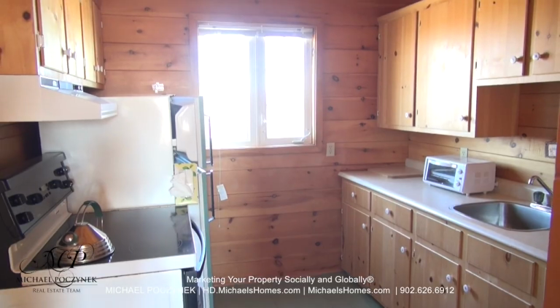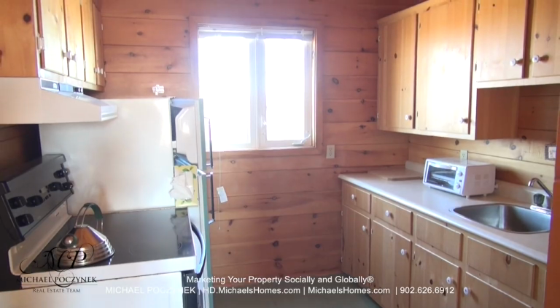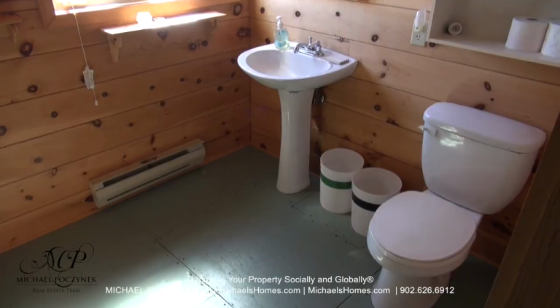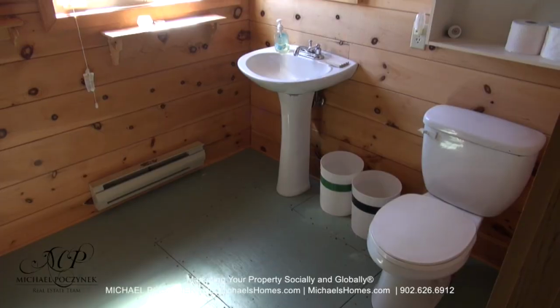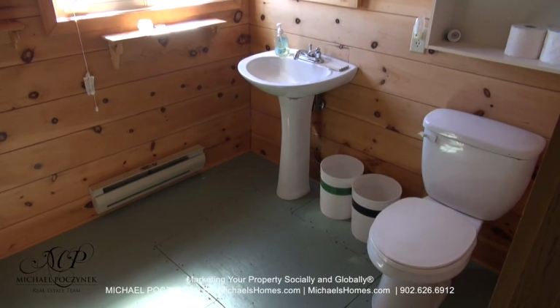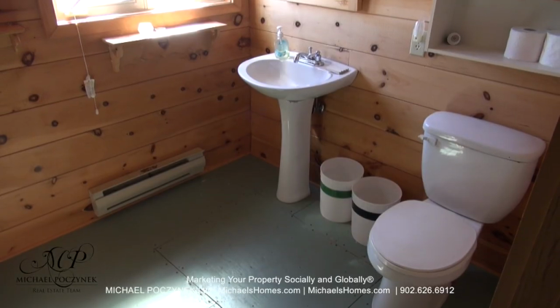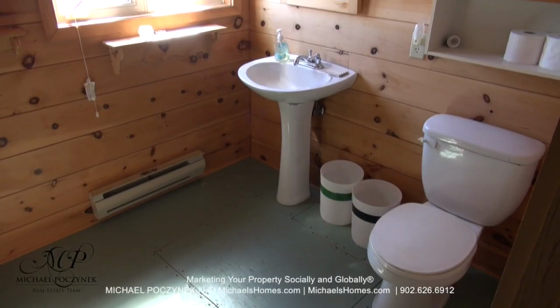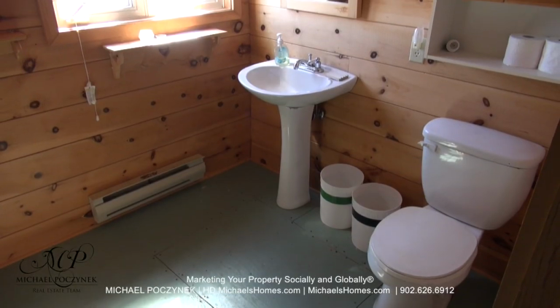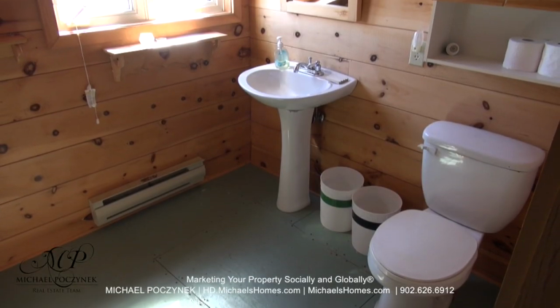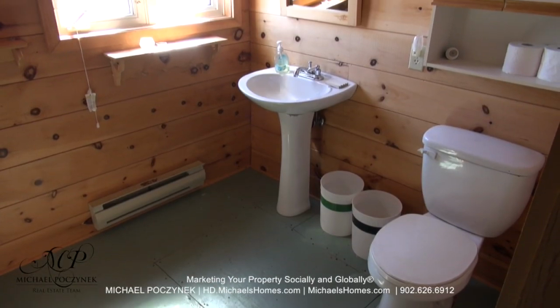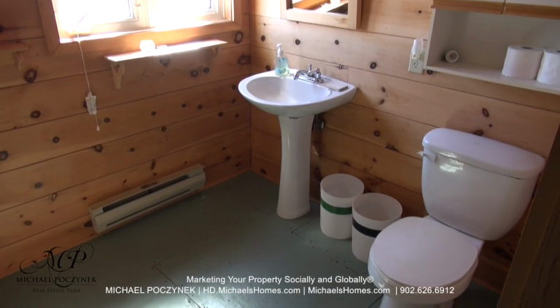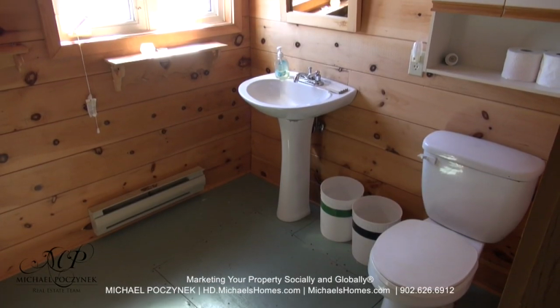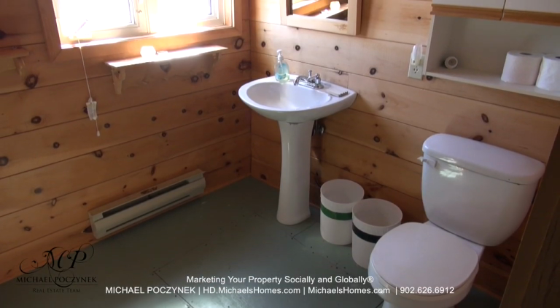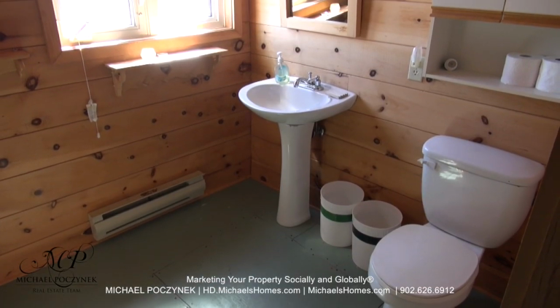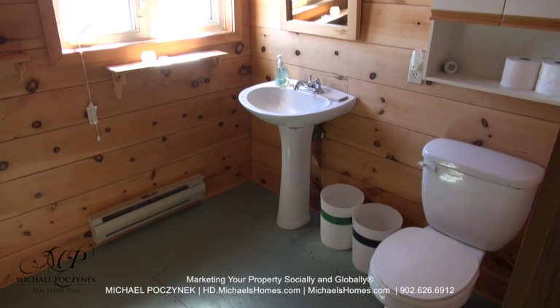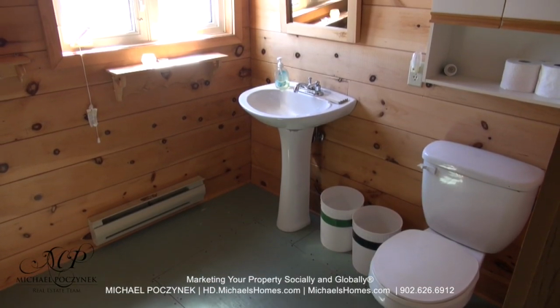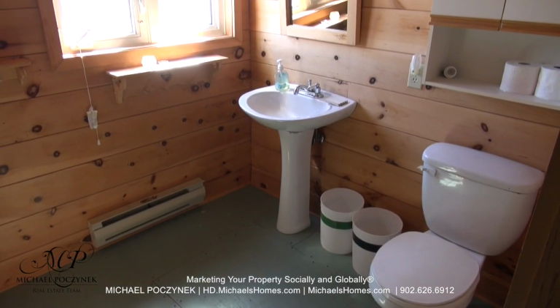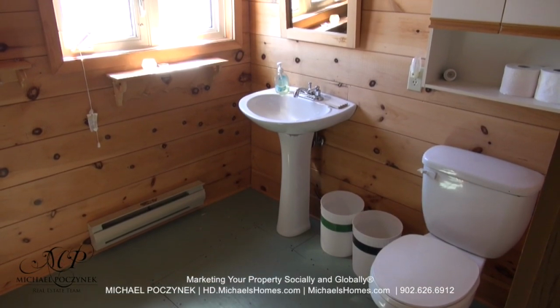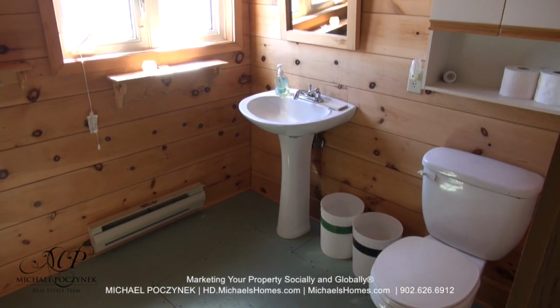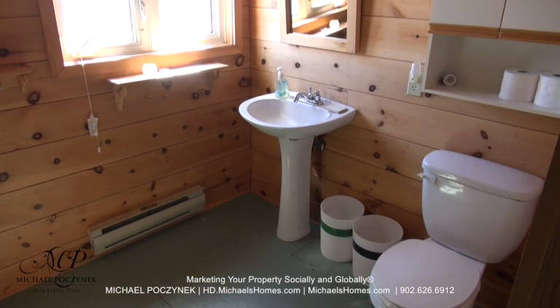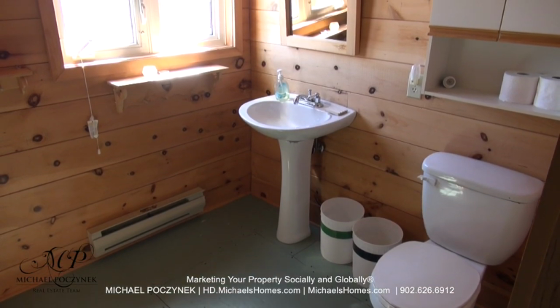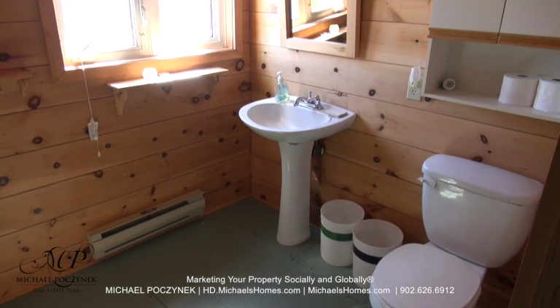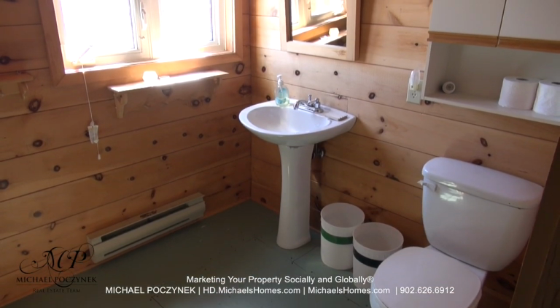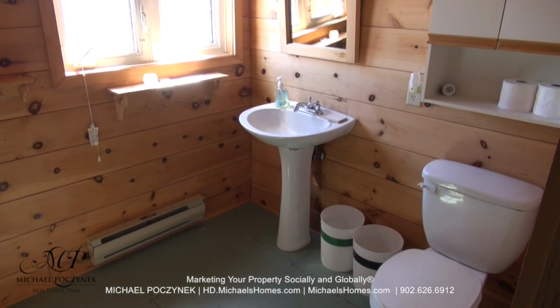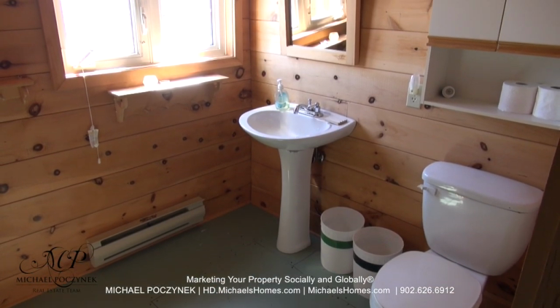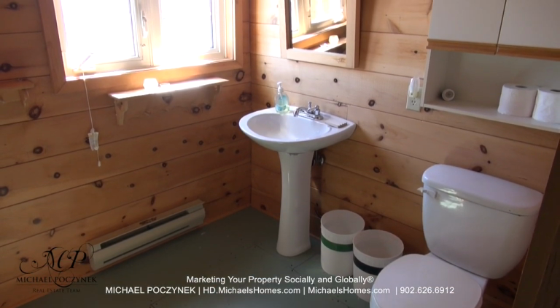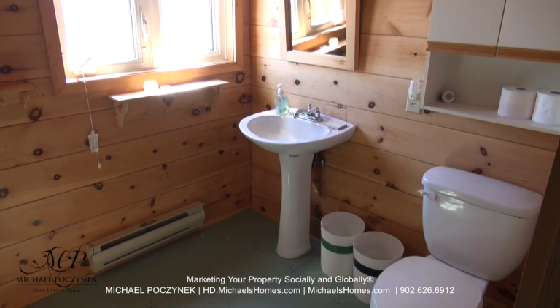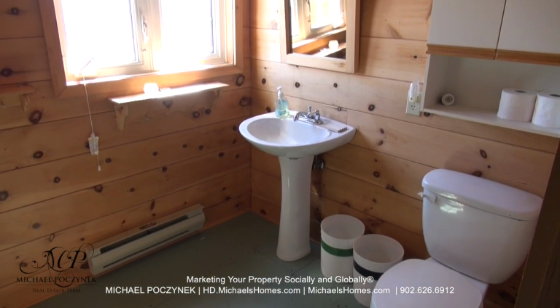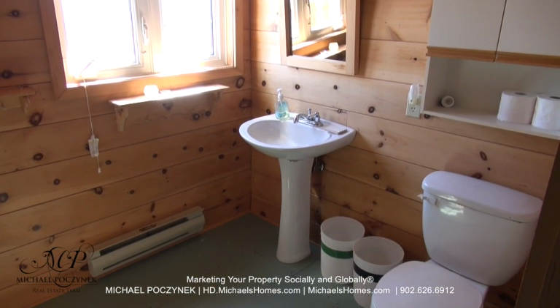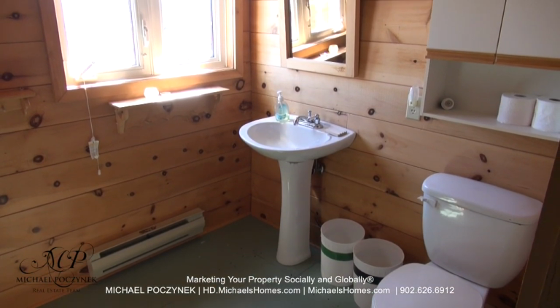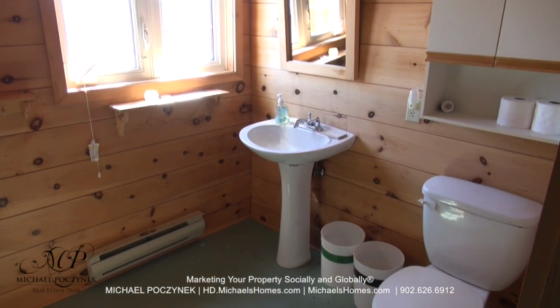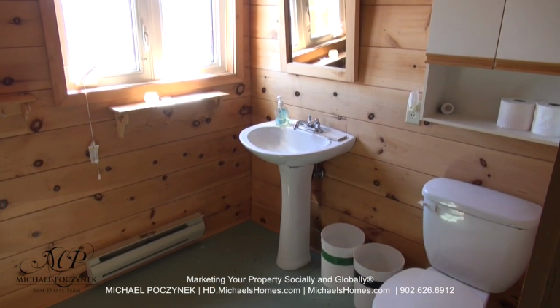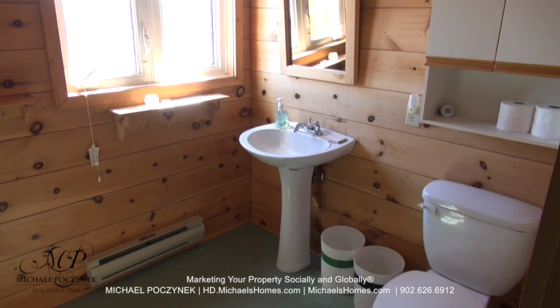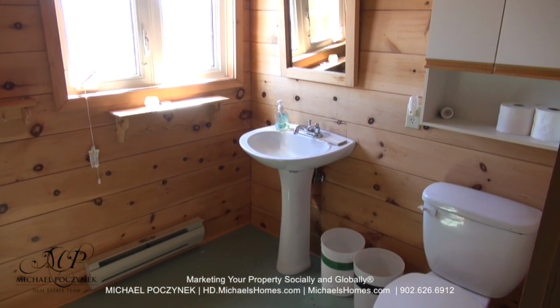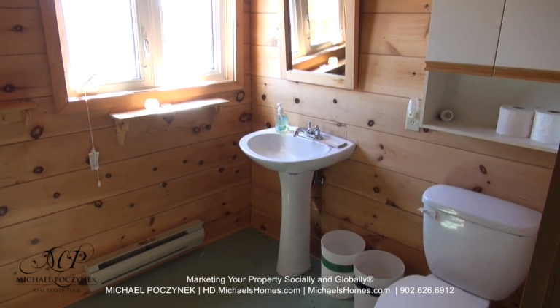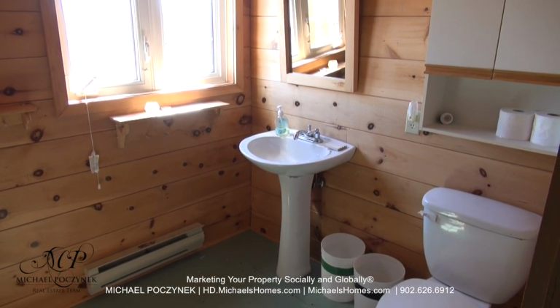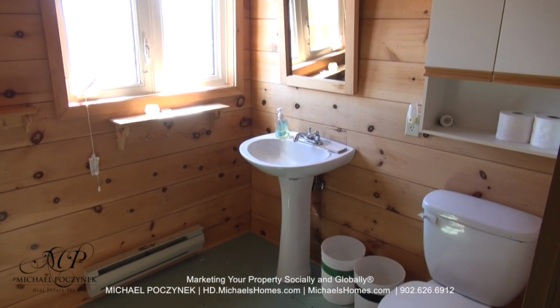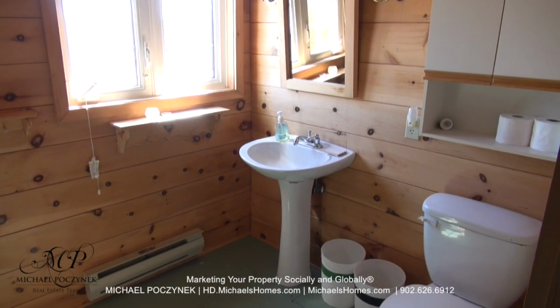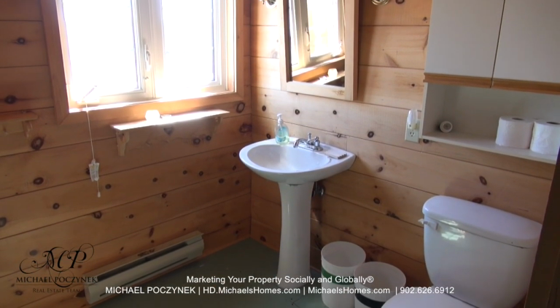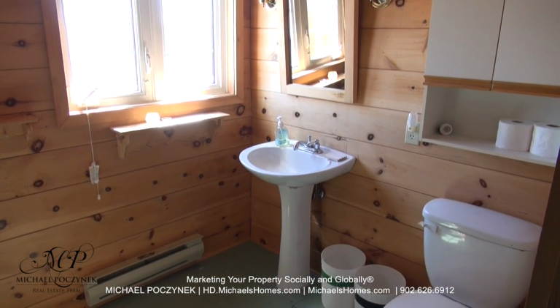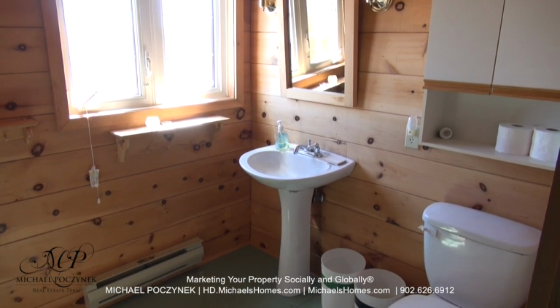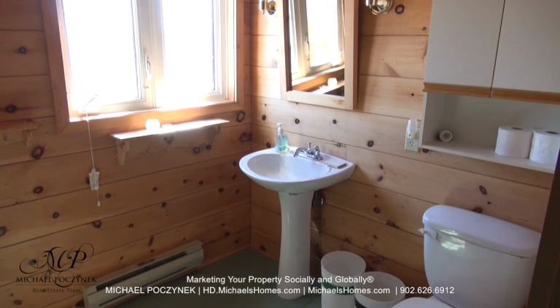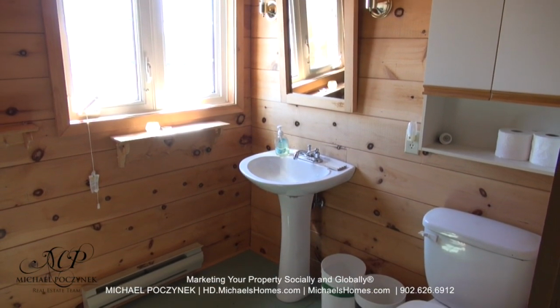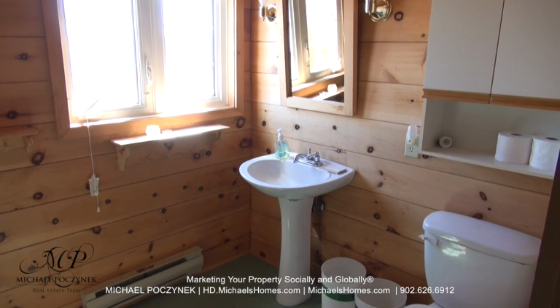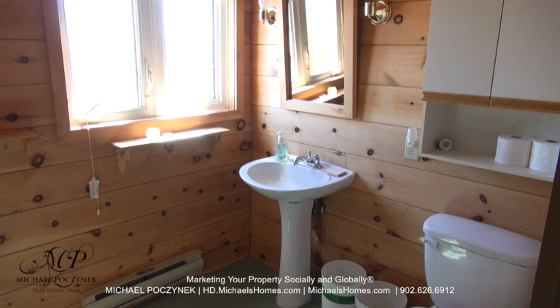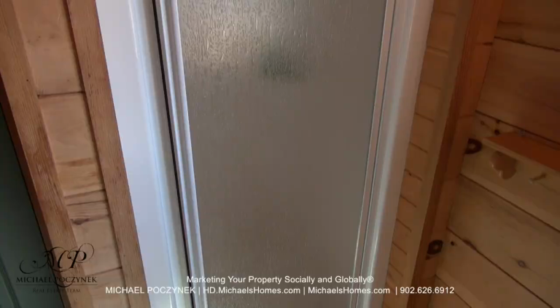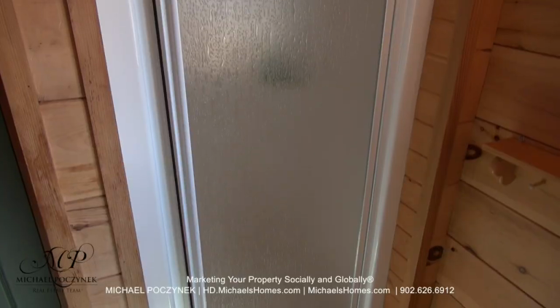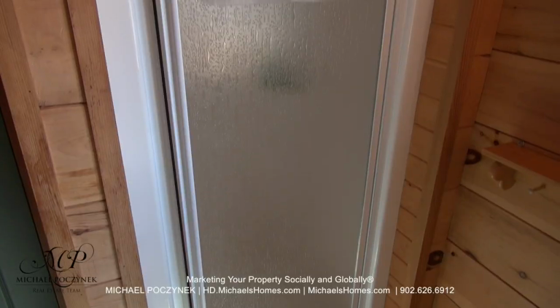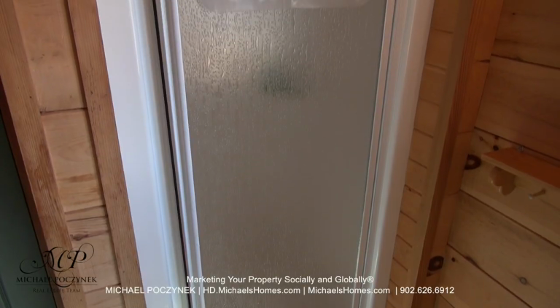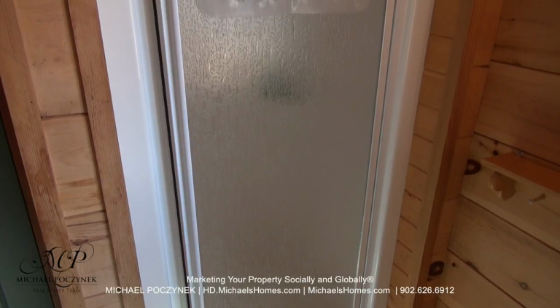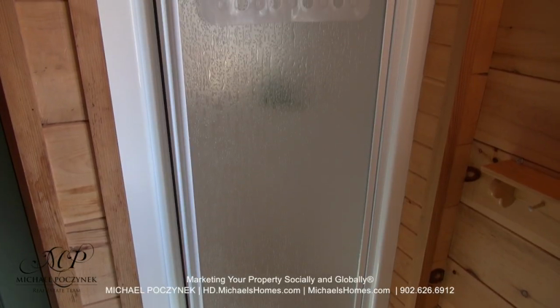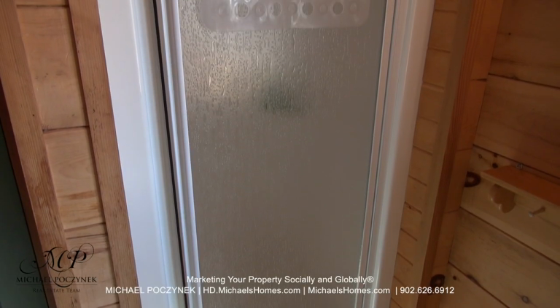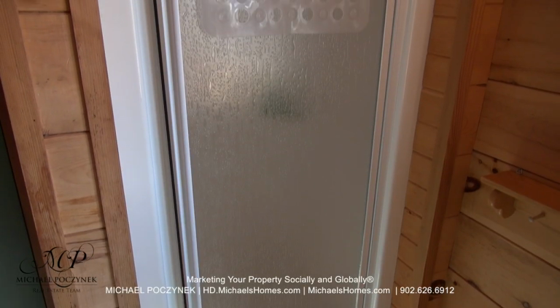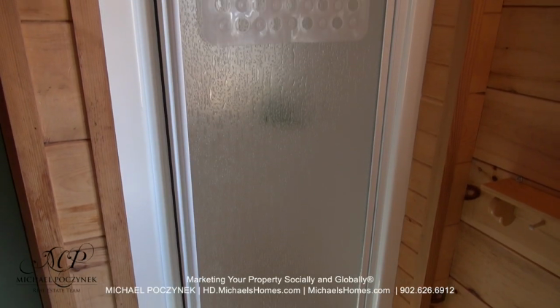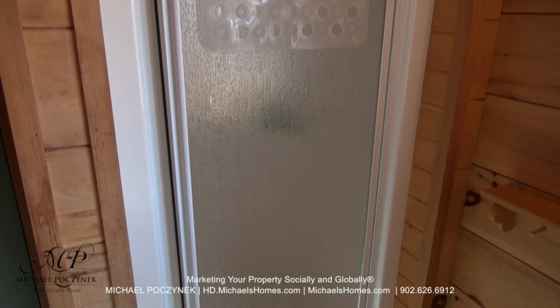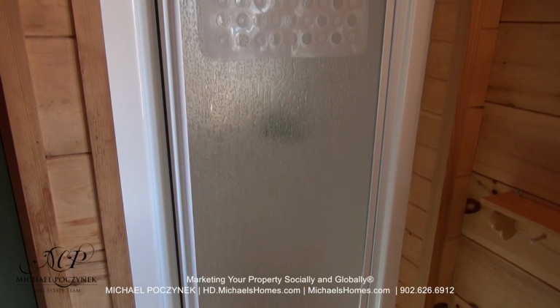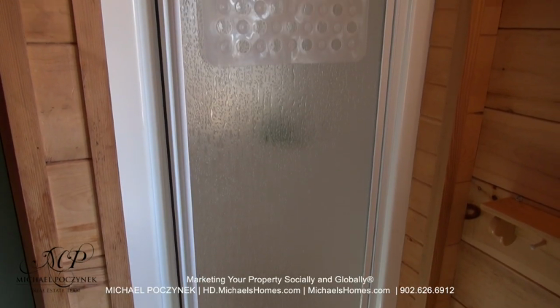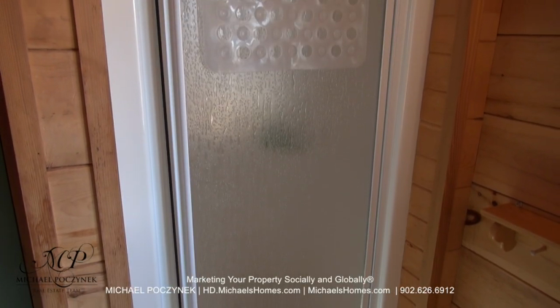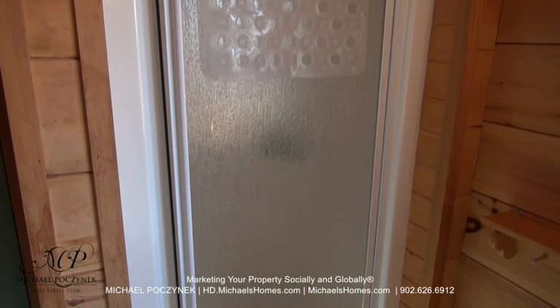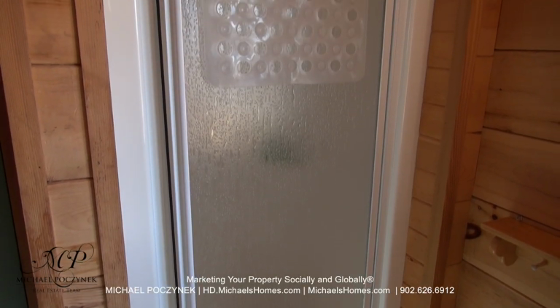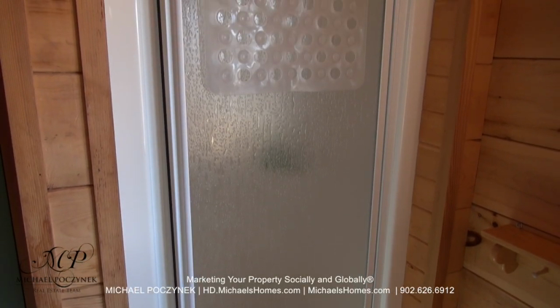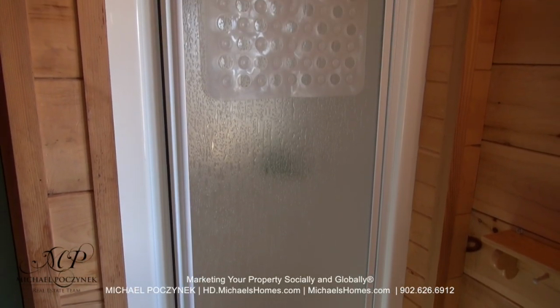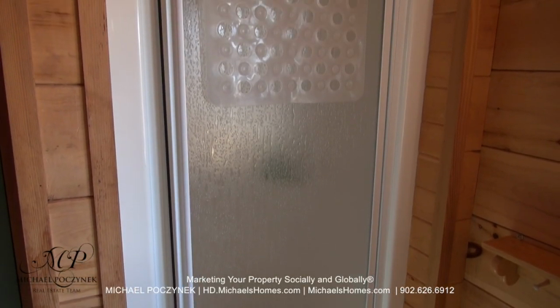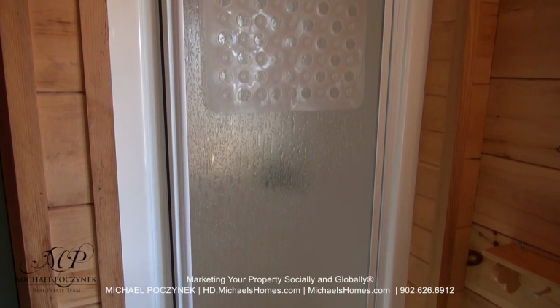Now at the top of the stairs, we have this three-piece bathroom, which includes a toilet, sink, and a stand-up shower.